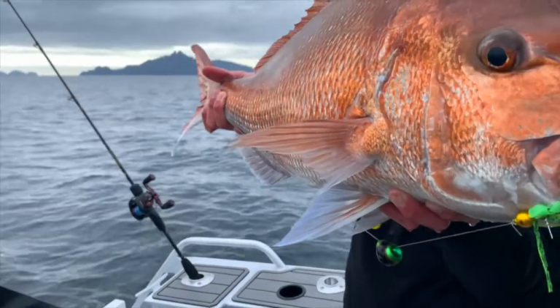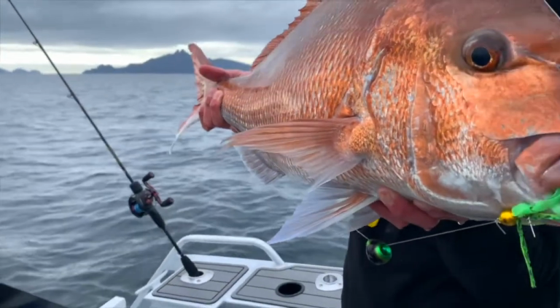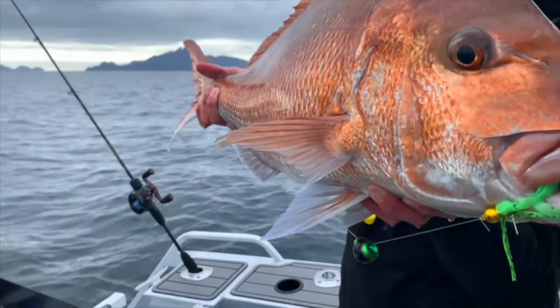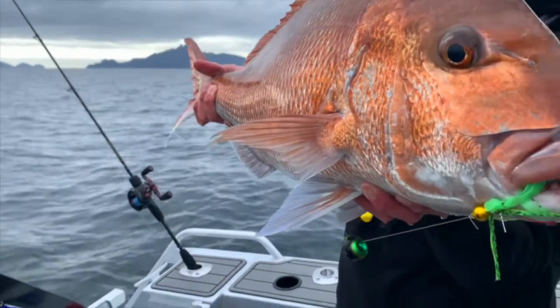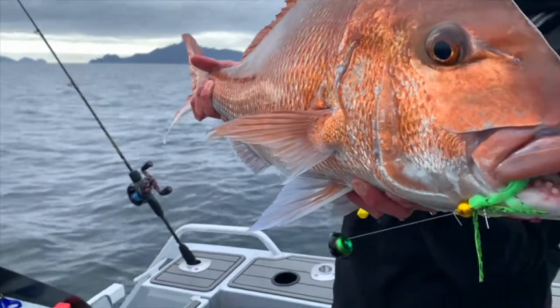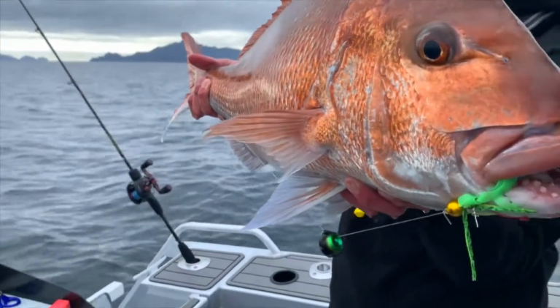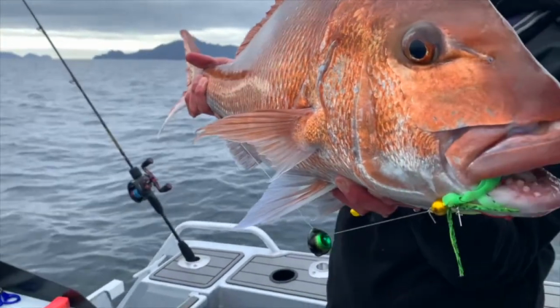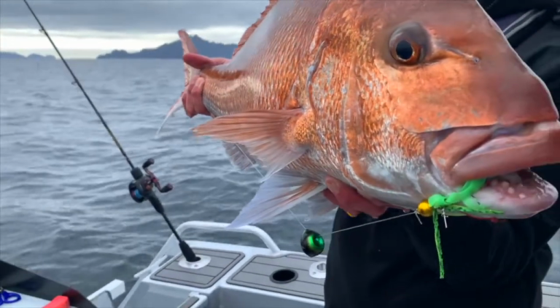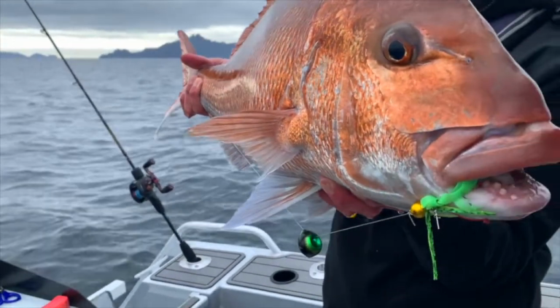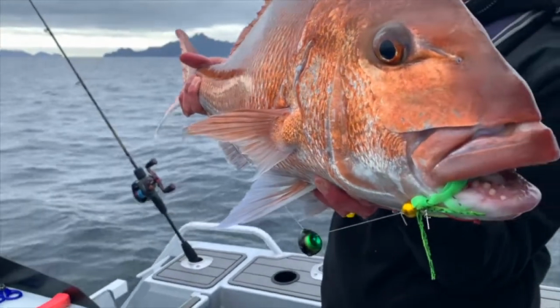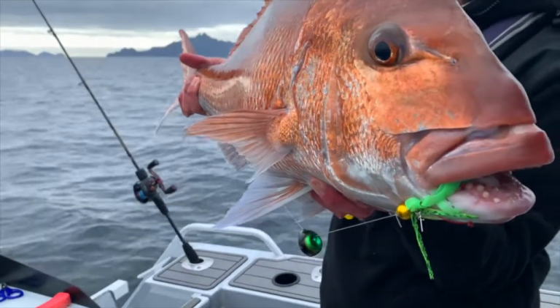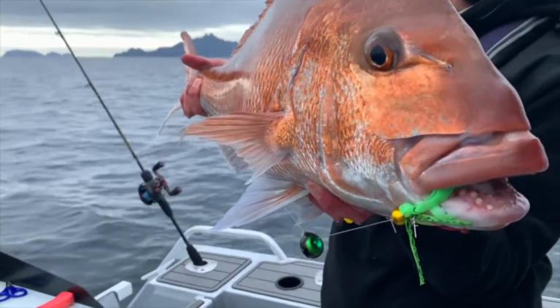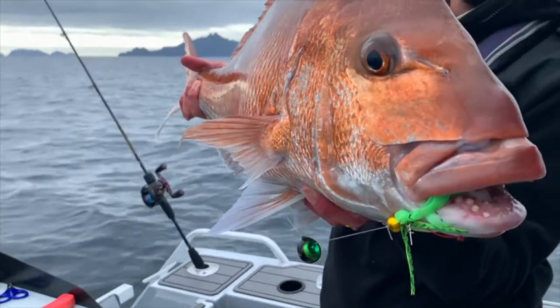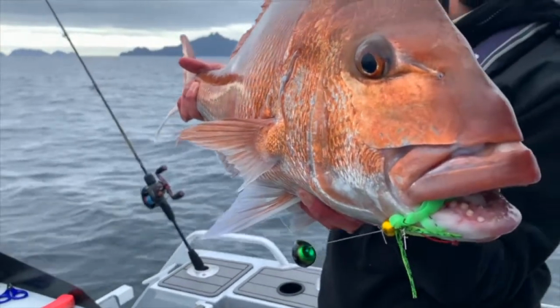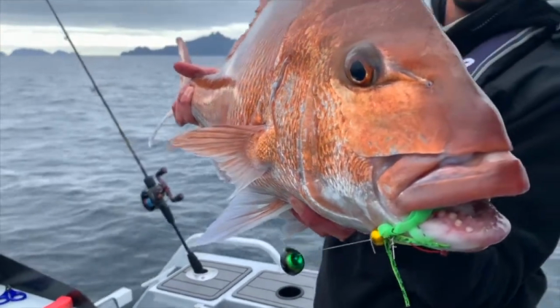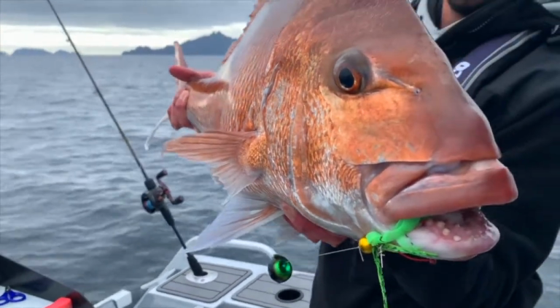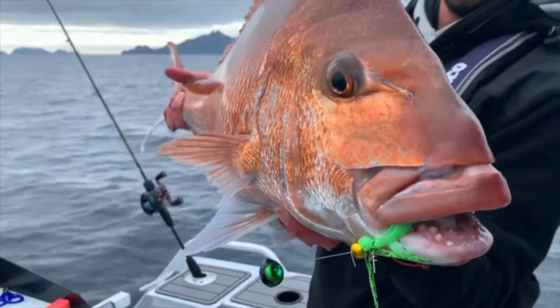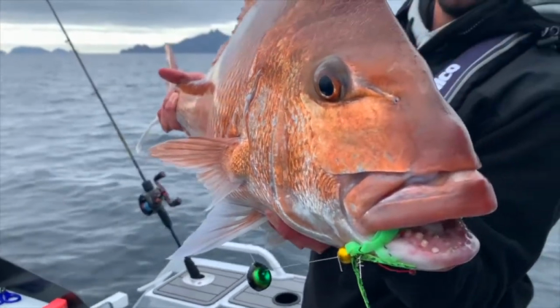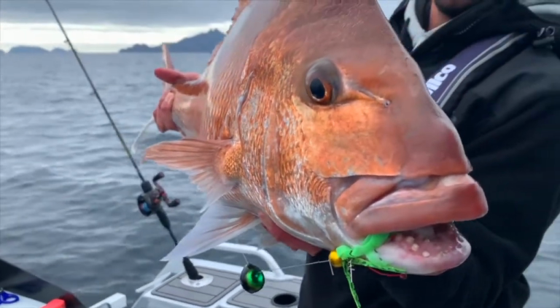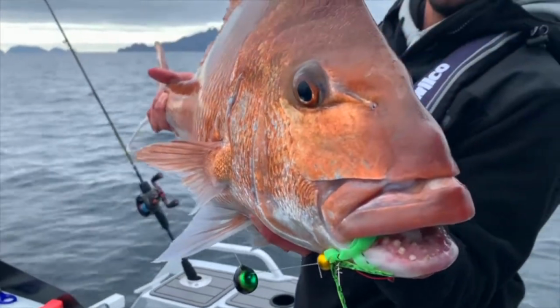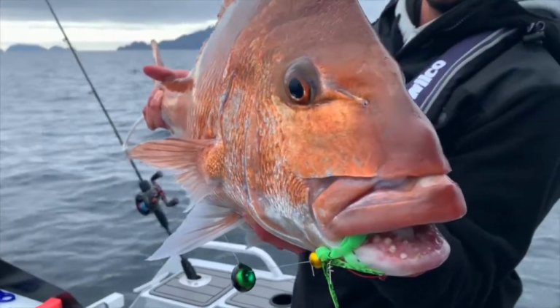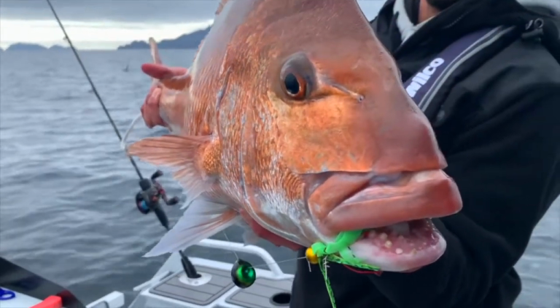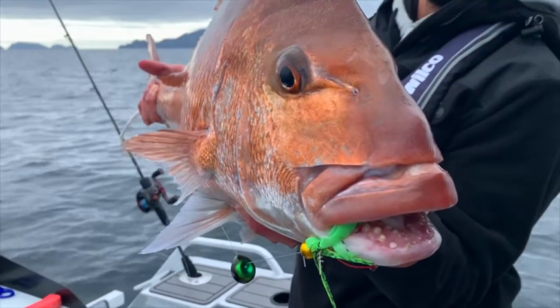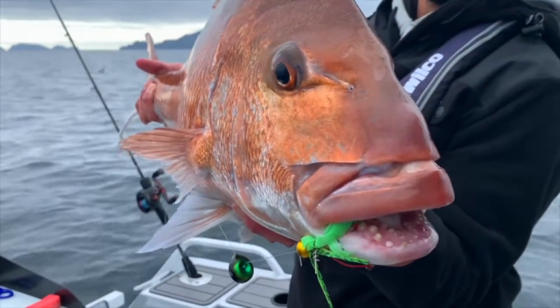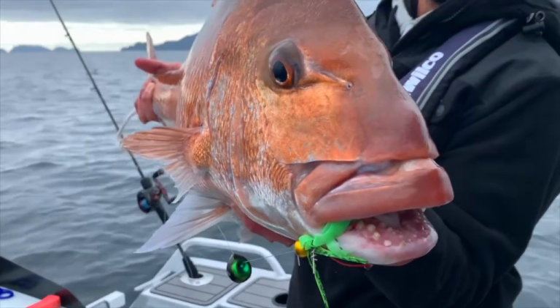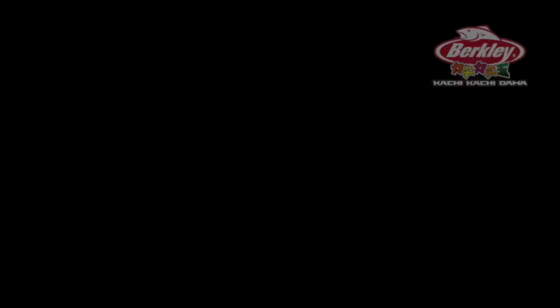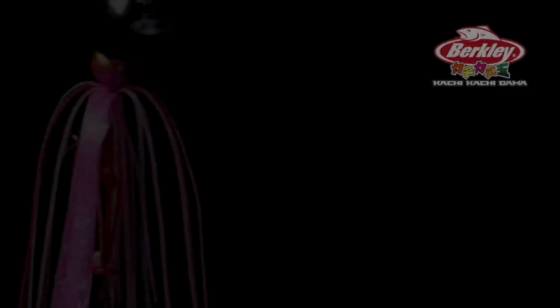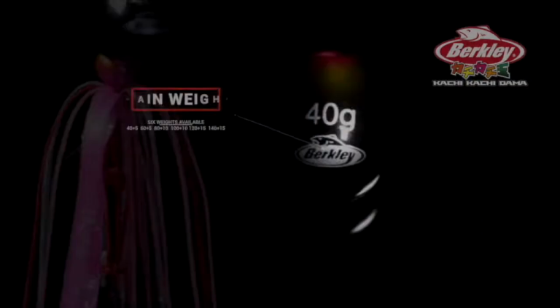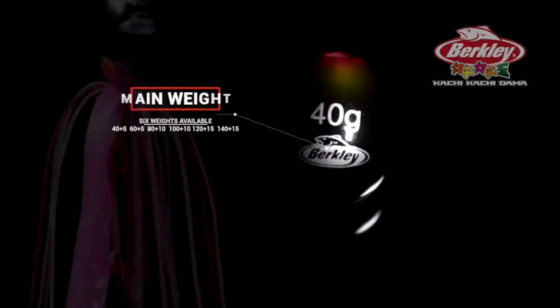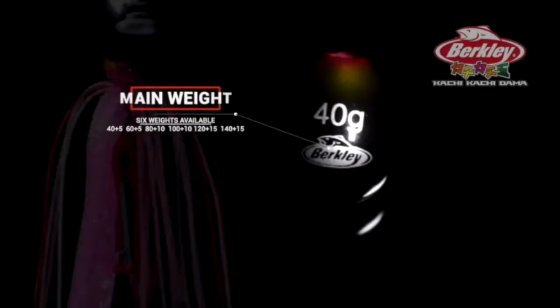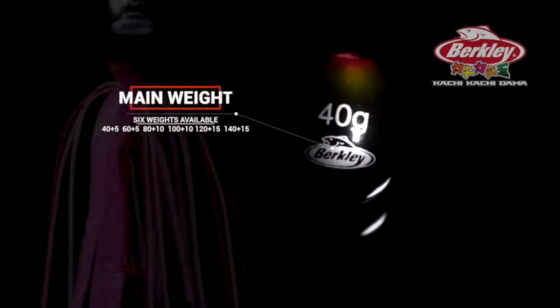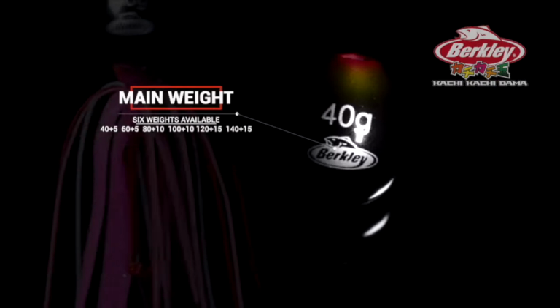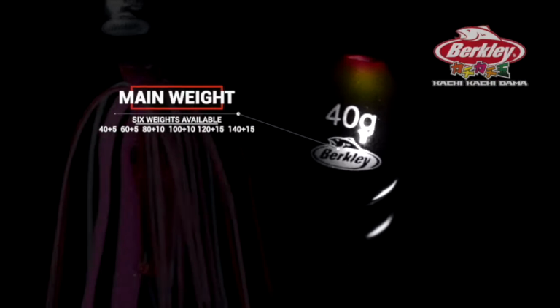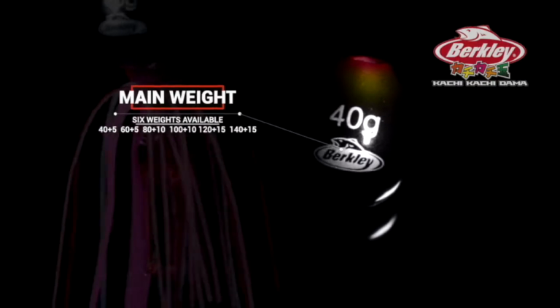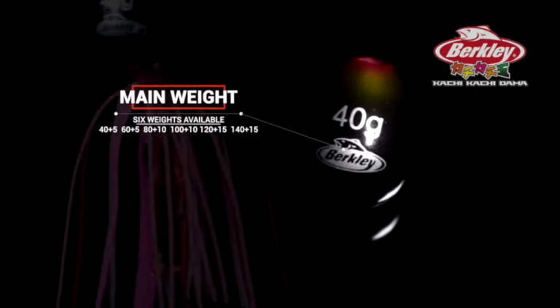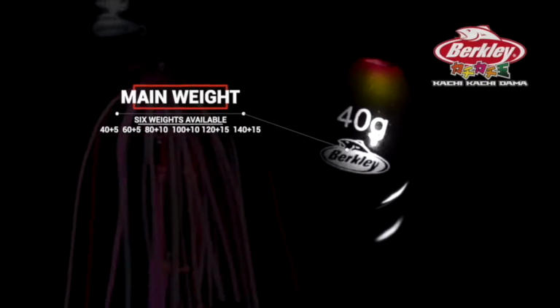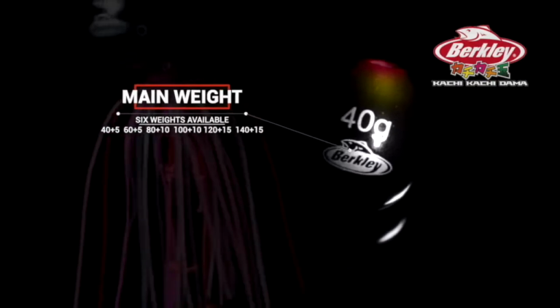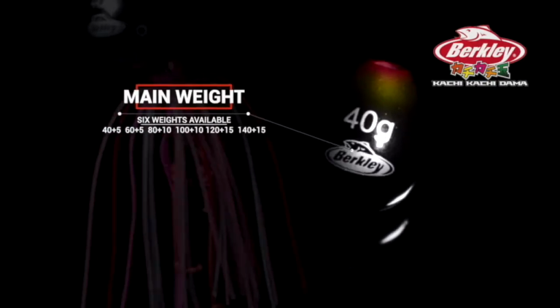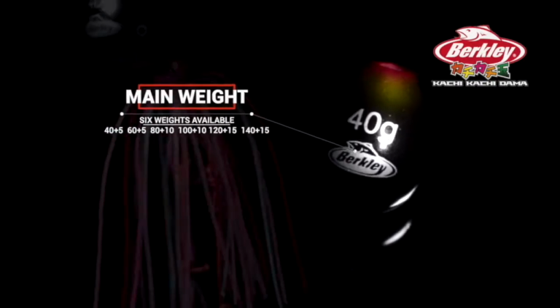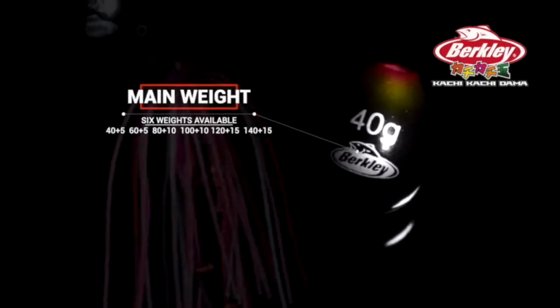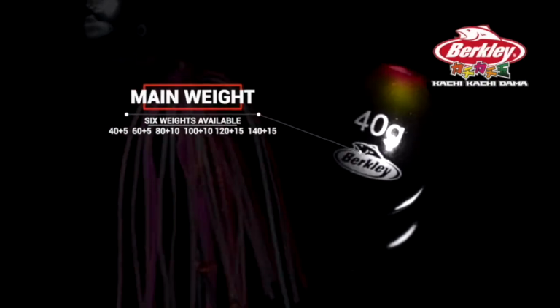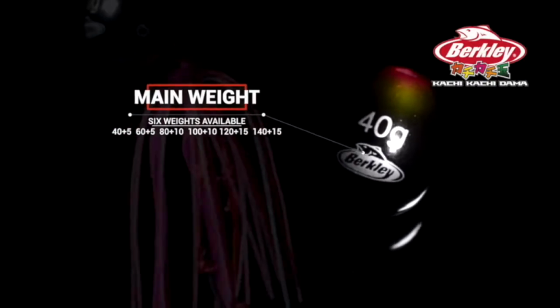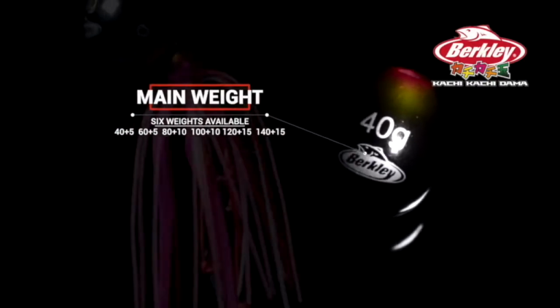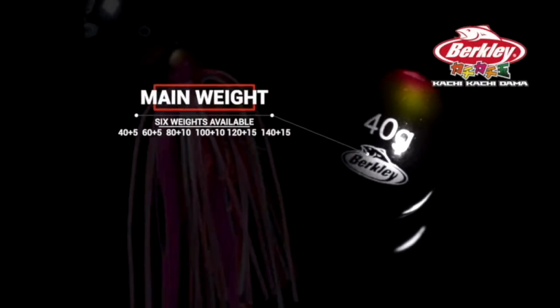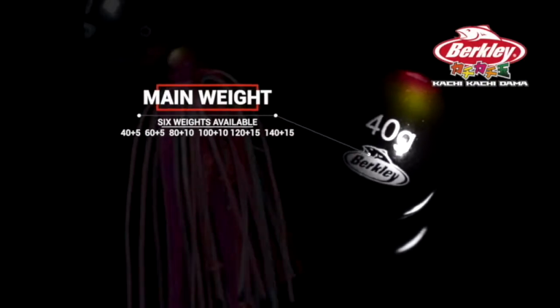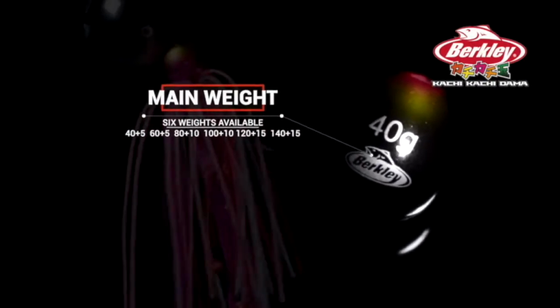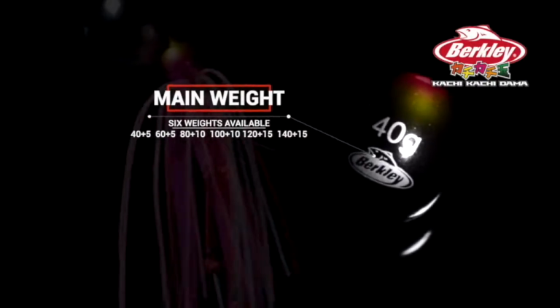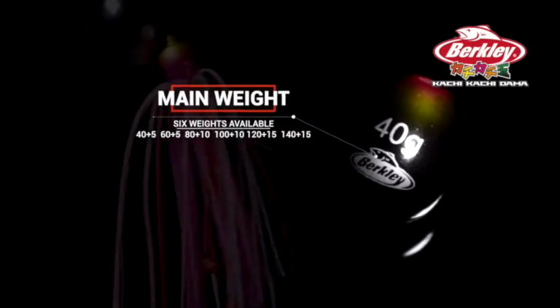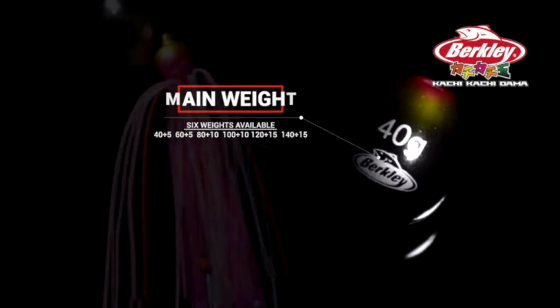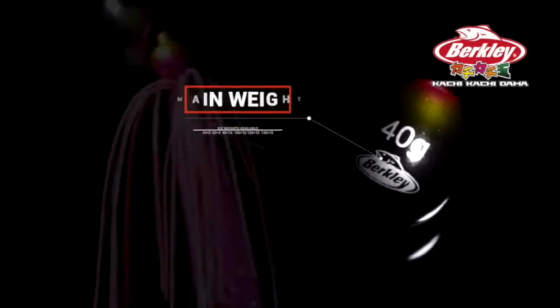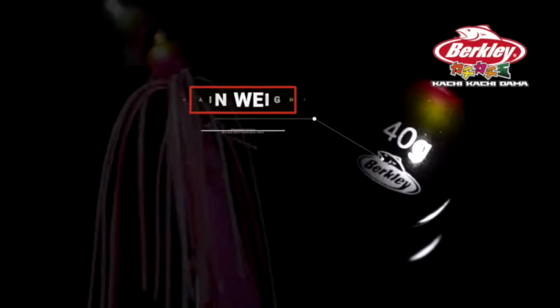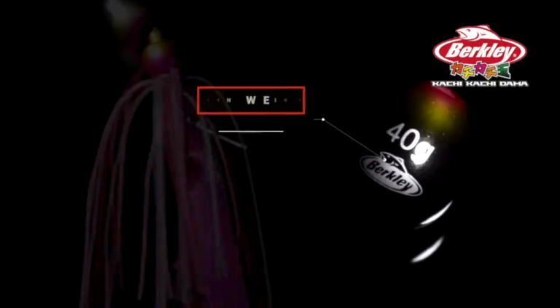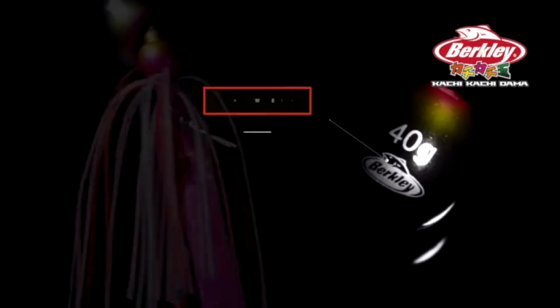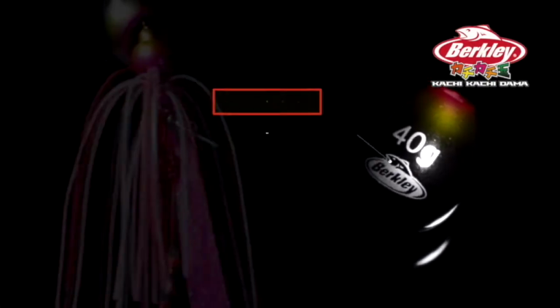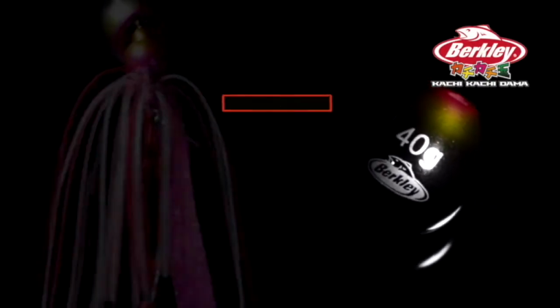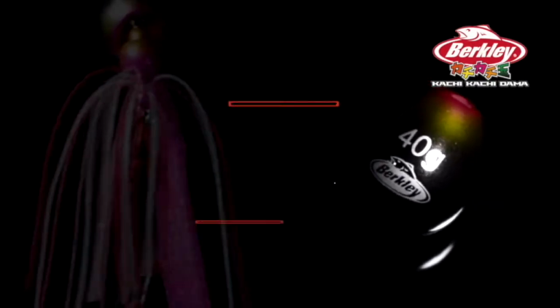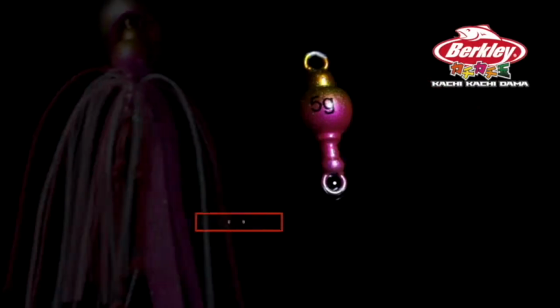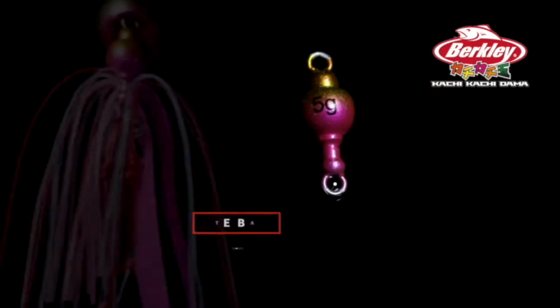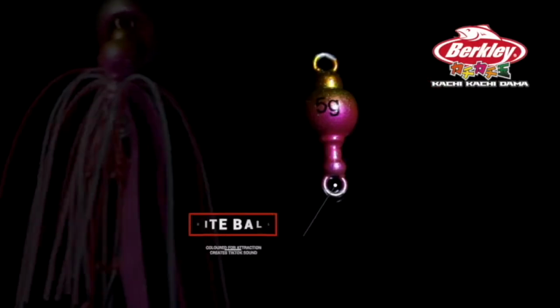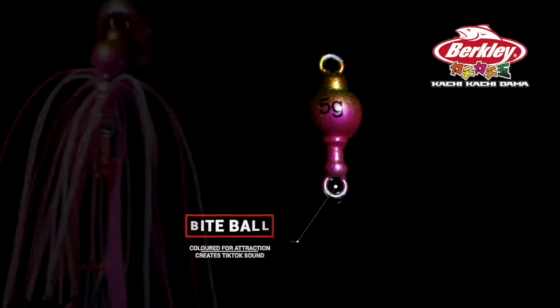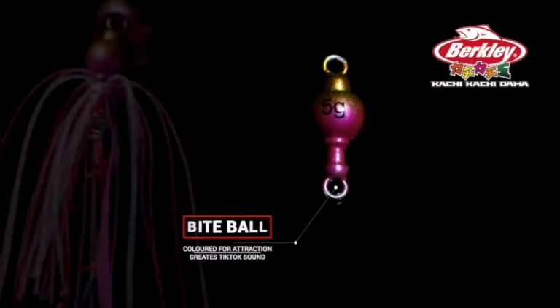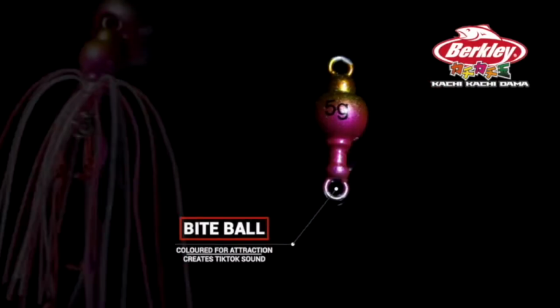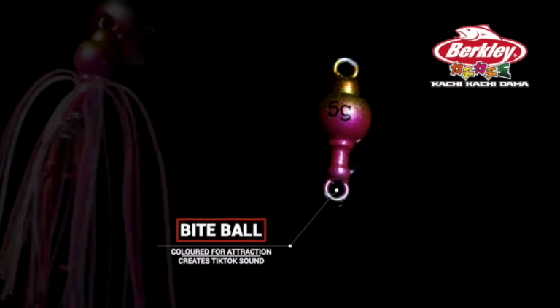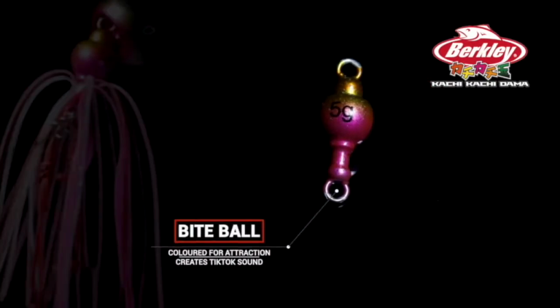Catchy-Catchy Dama is Japanese designed, tested right here in New Zealand and Australia. See them at your local tackle store today.